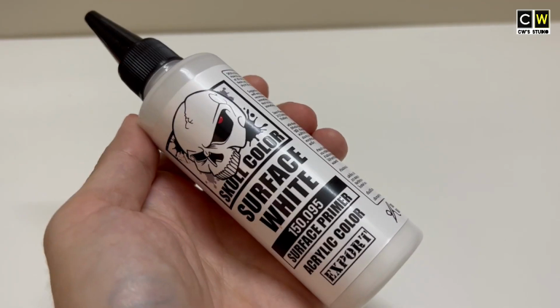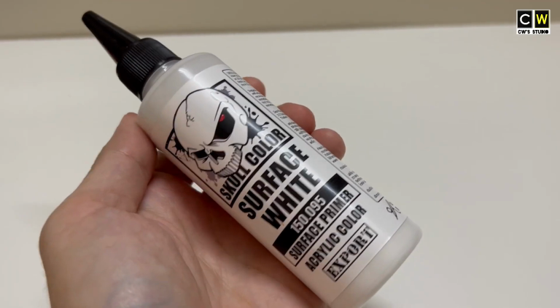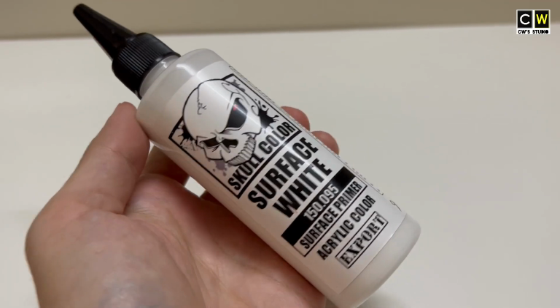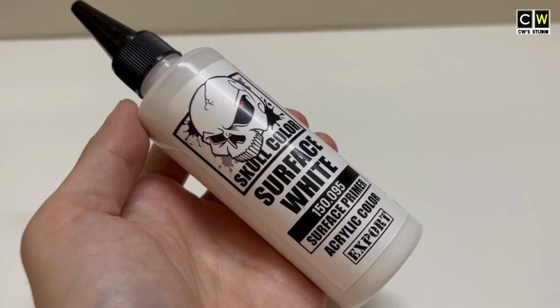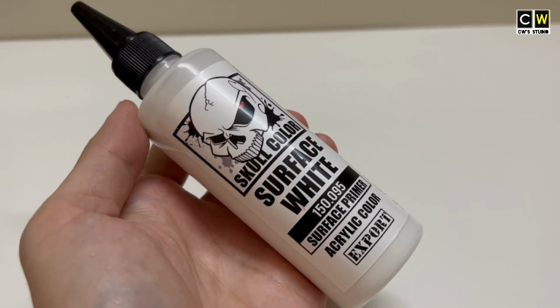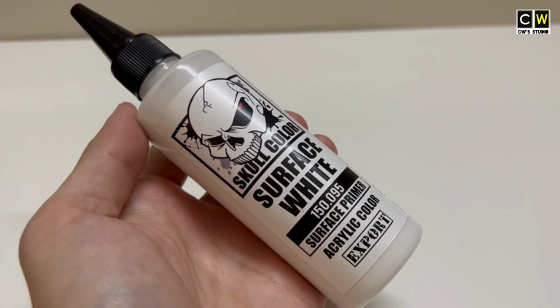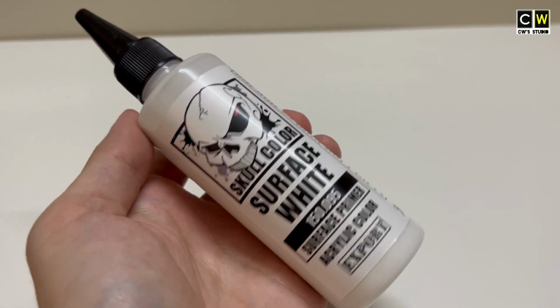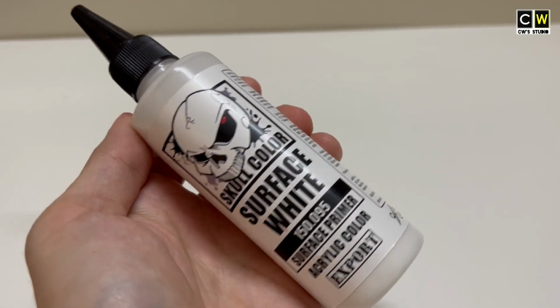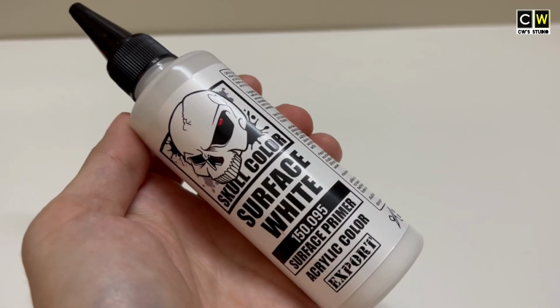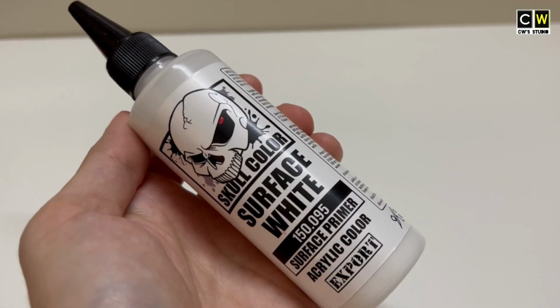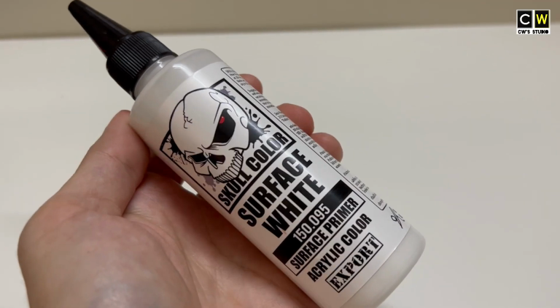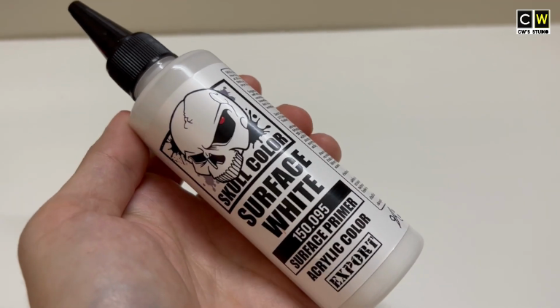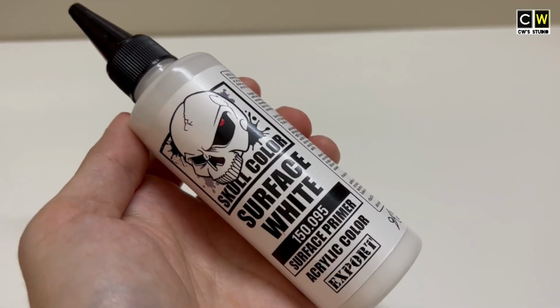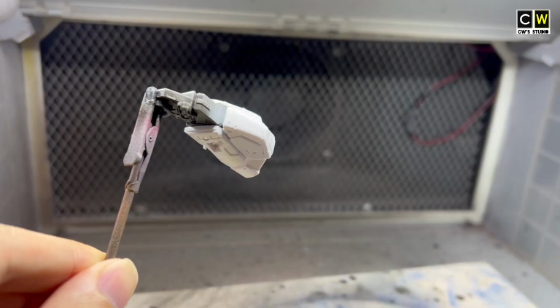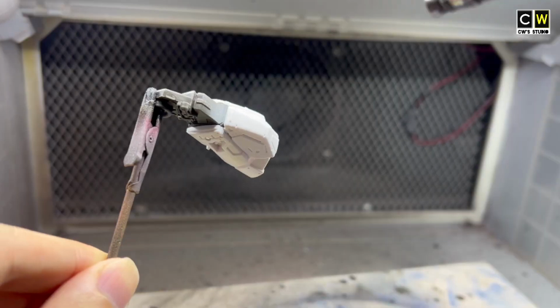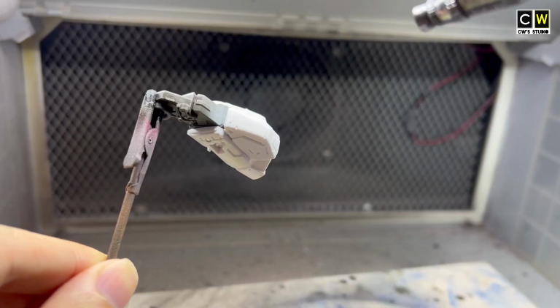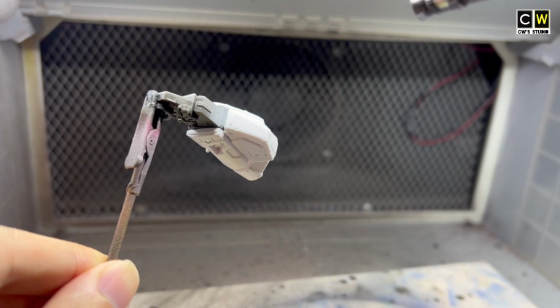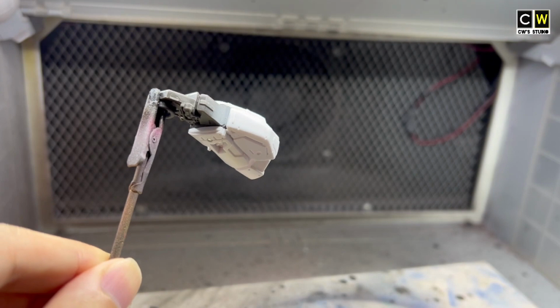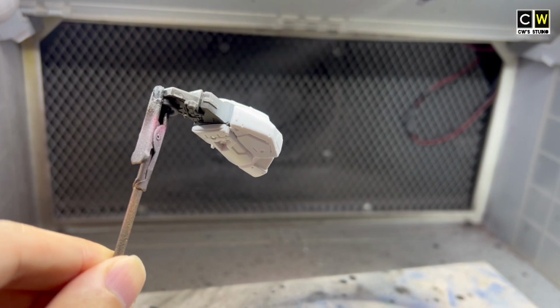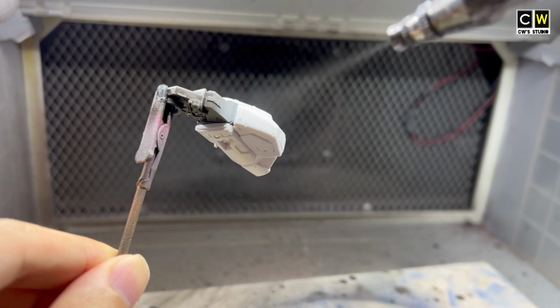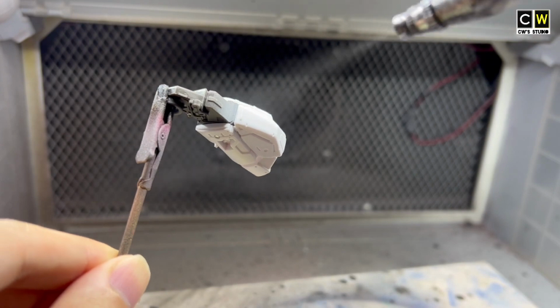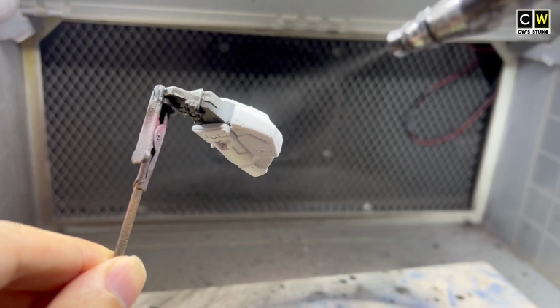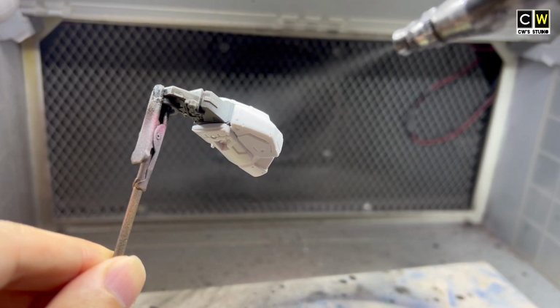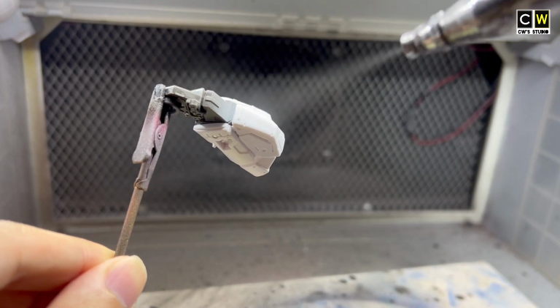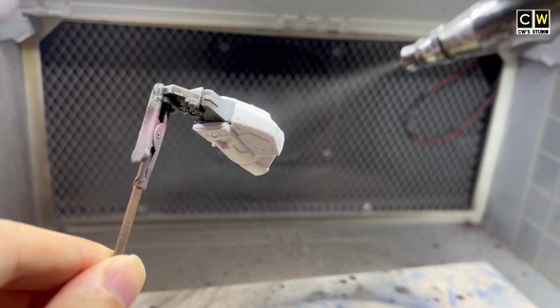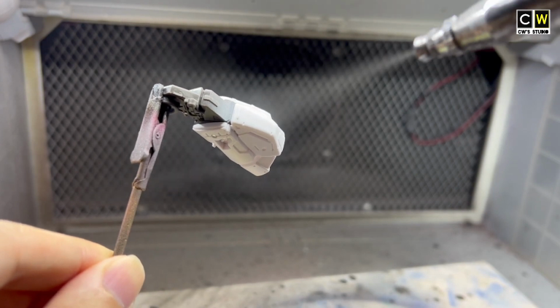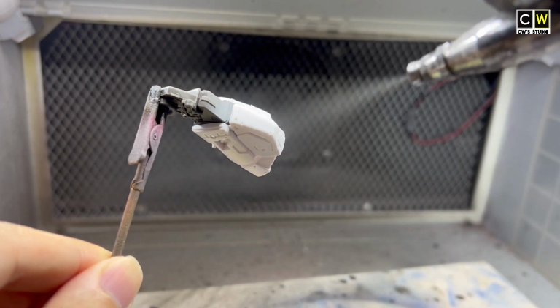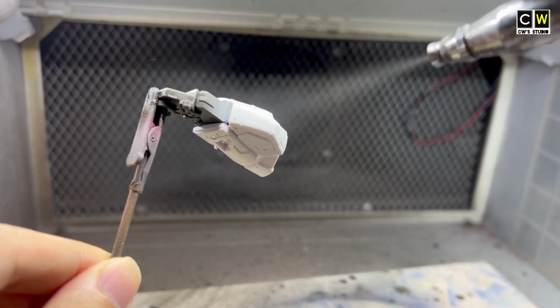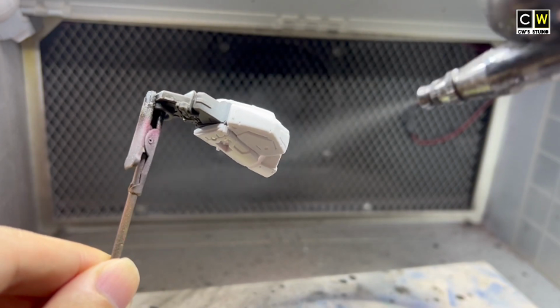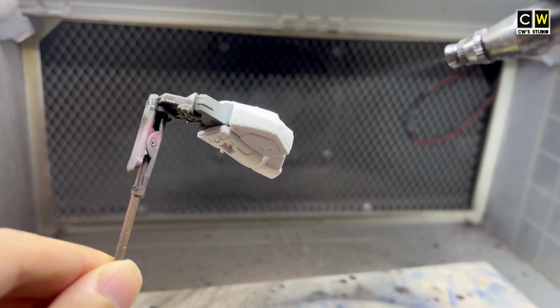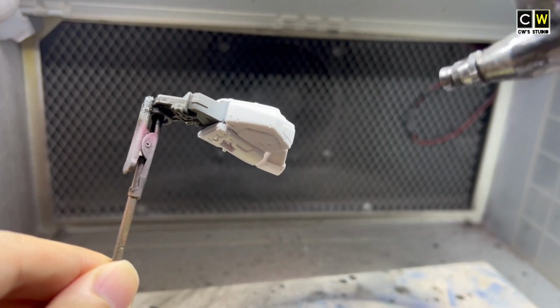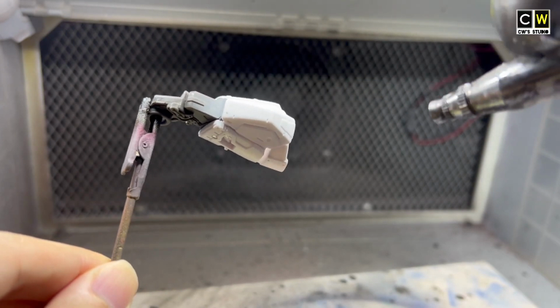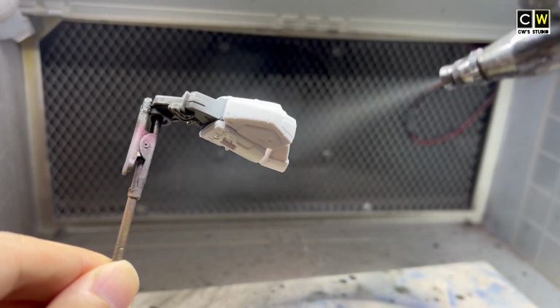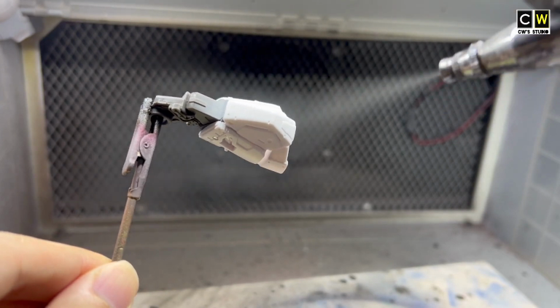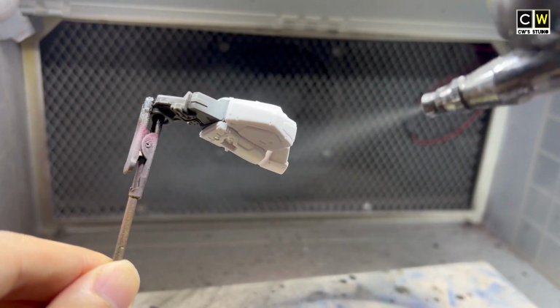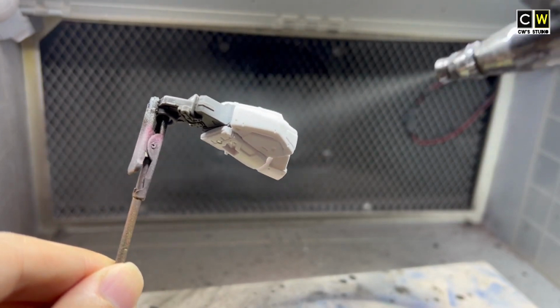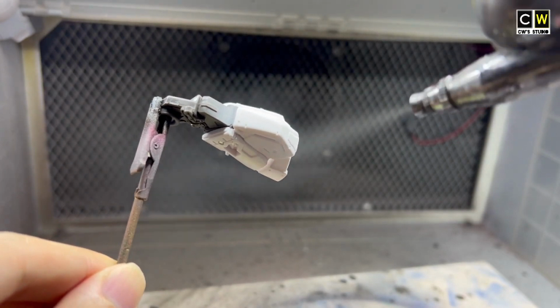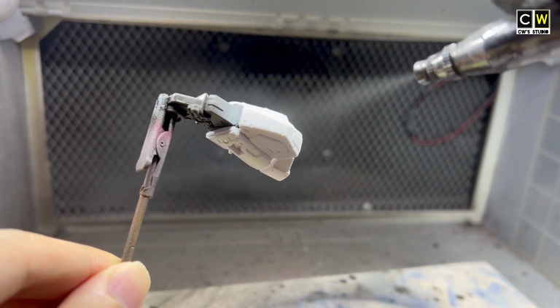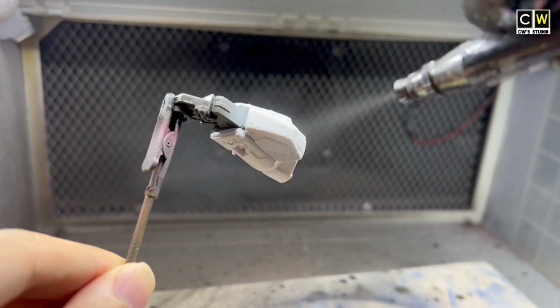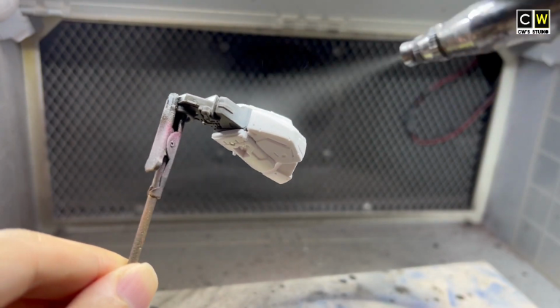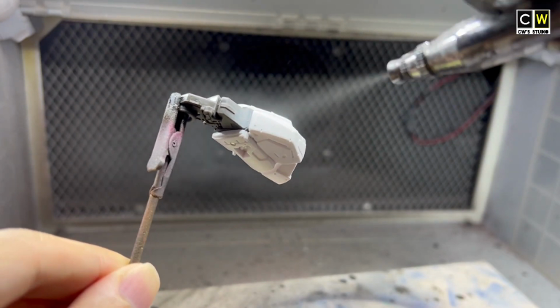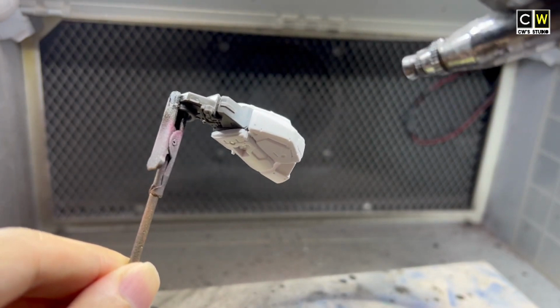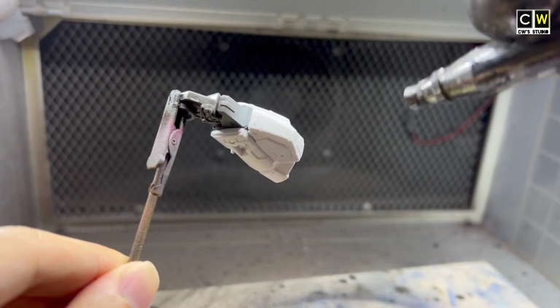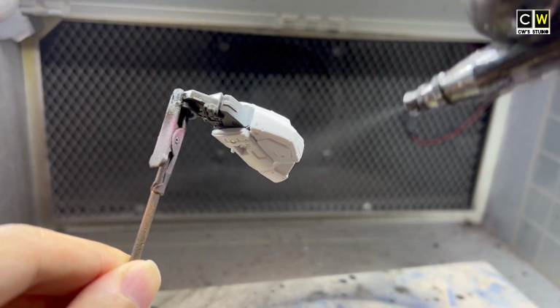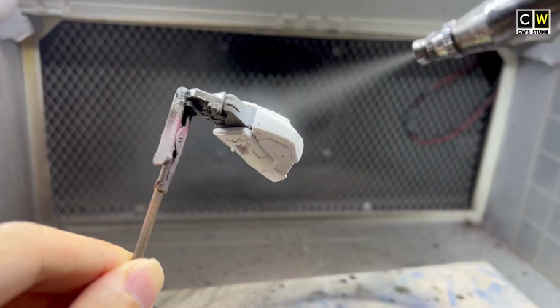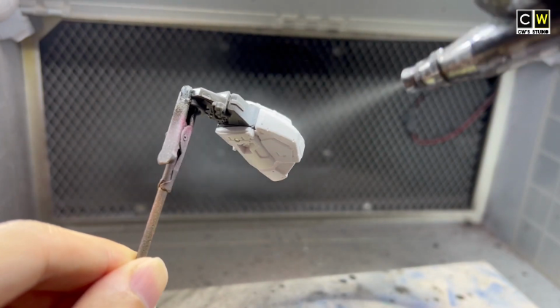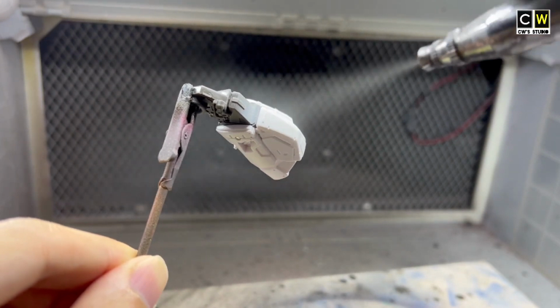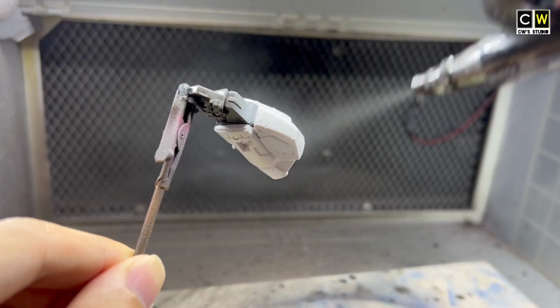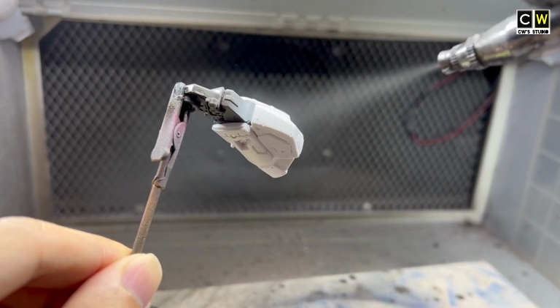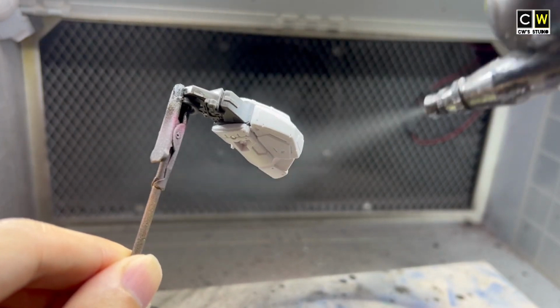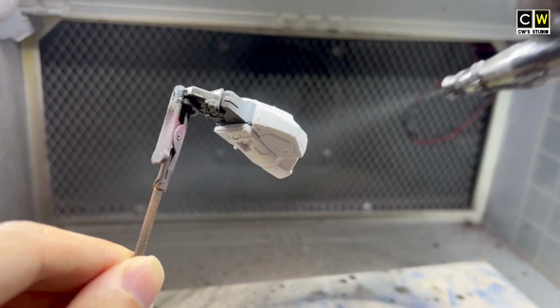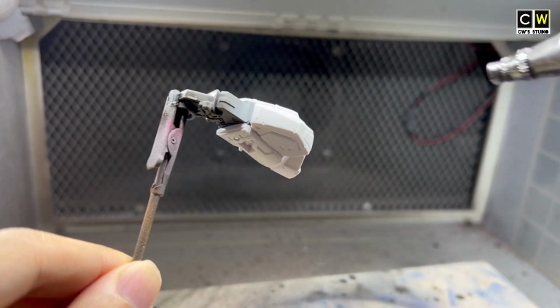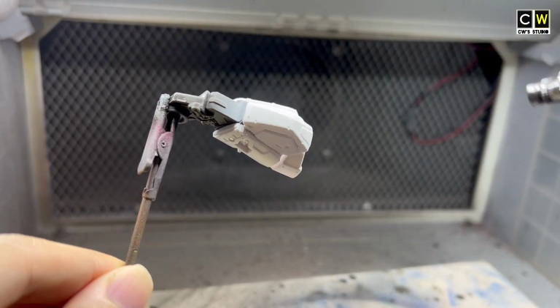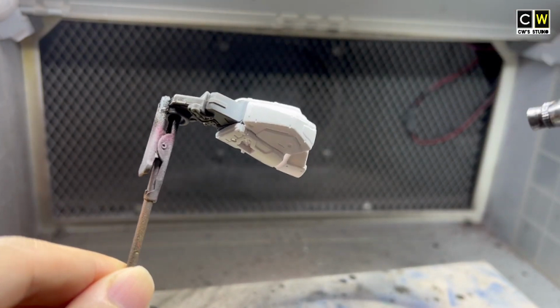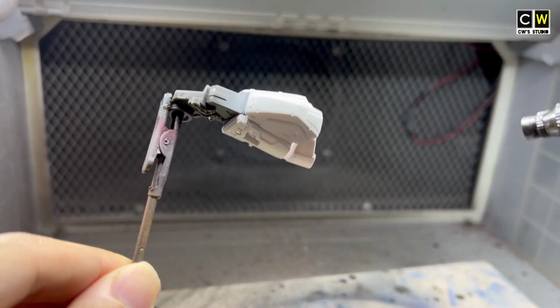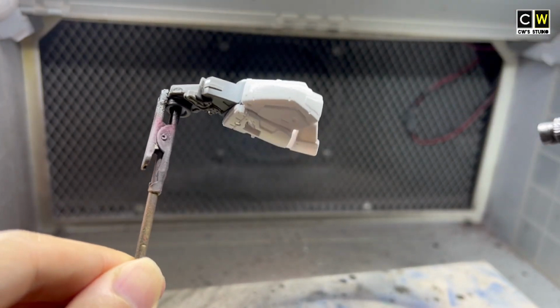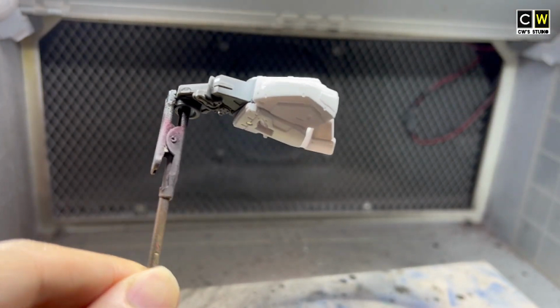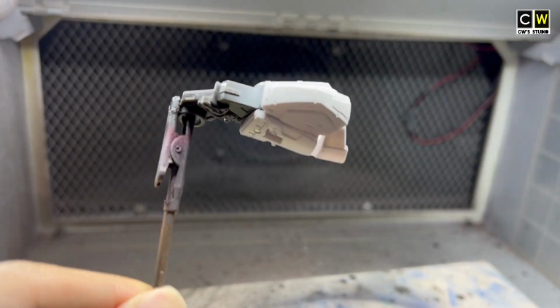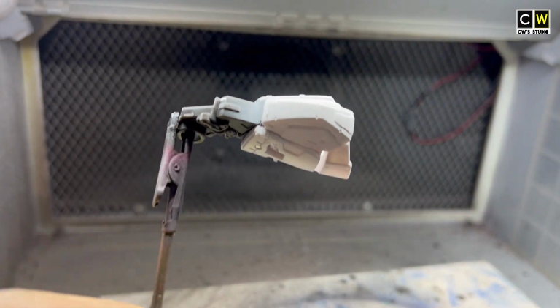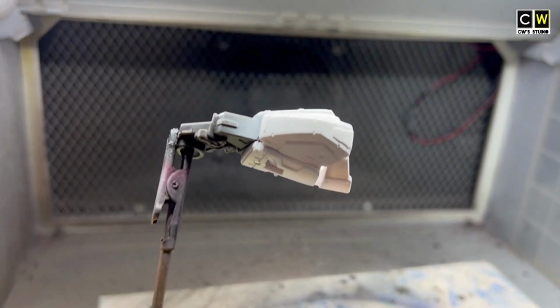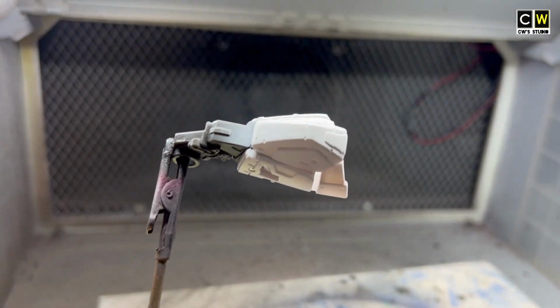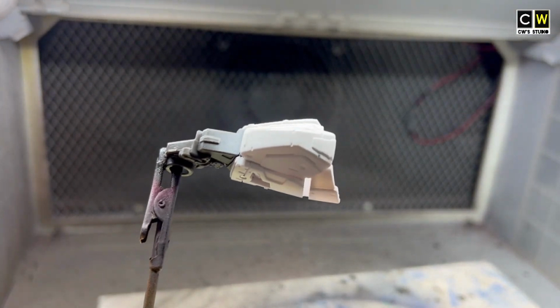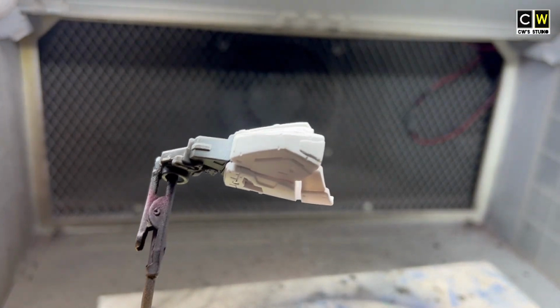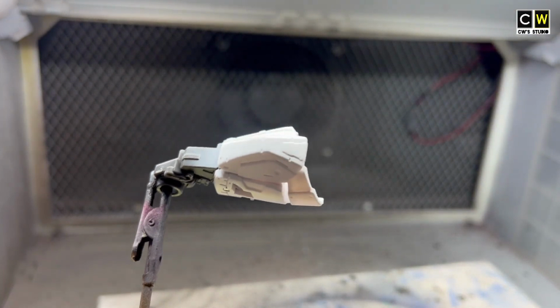Use primer to double check. Check to see if there are any areas that haven't been sanded properly.